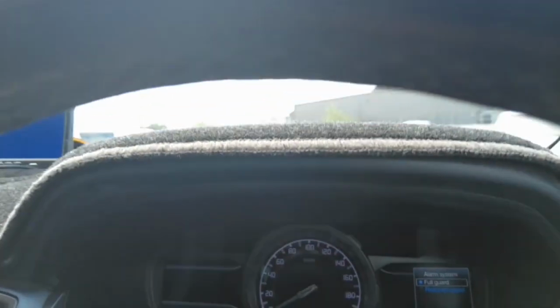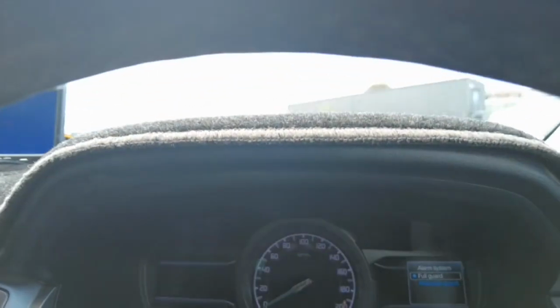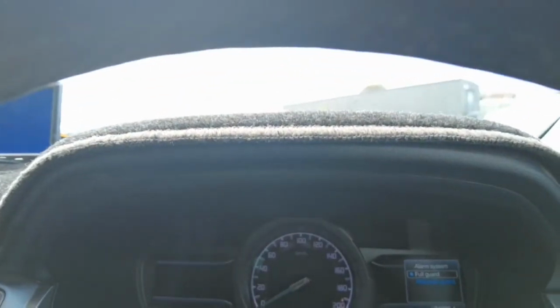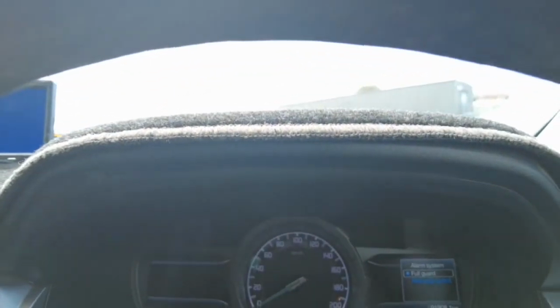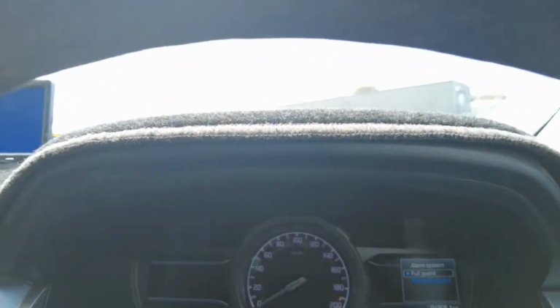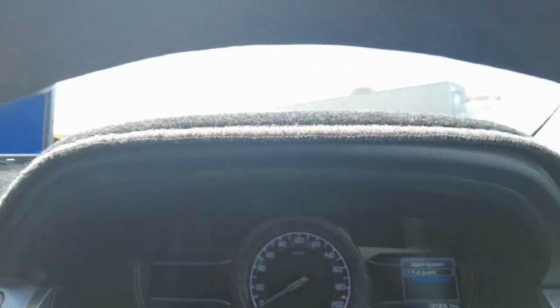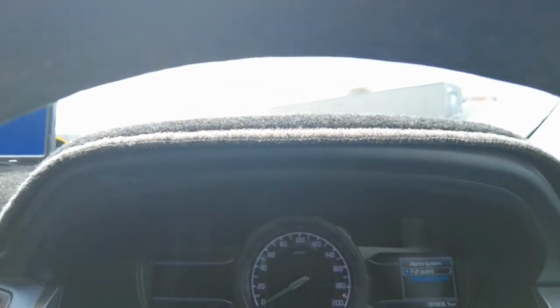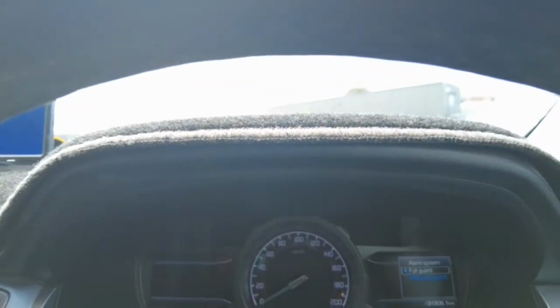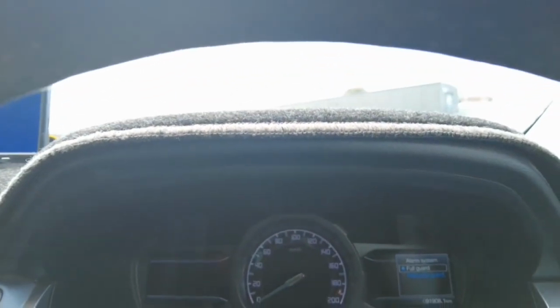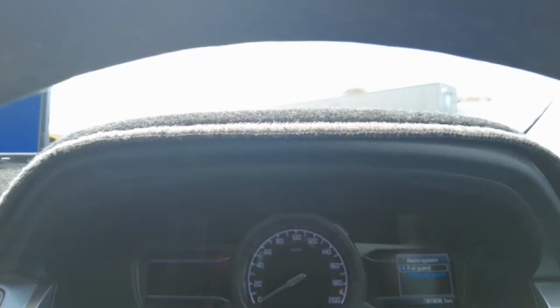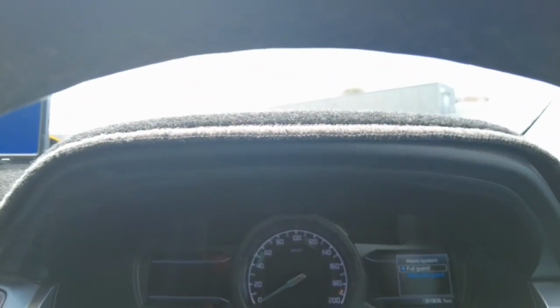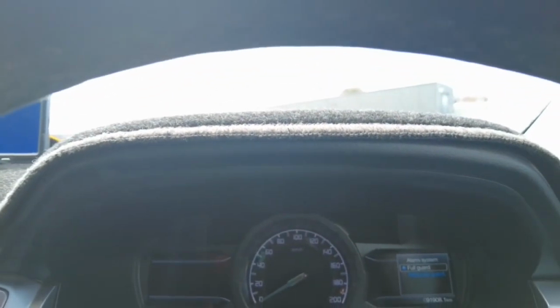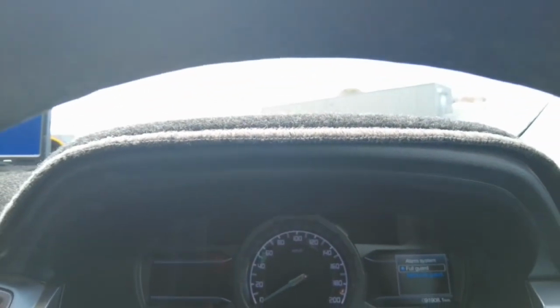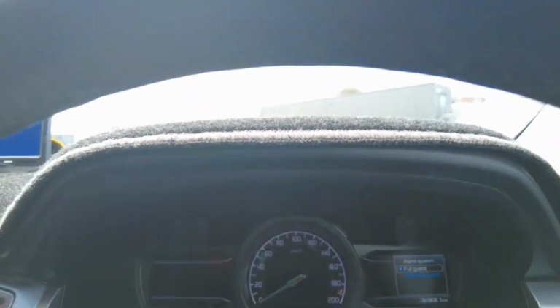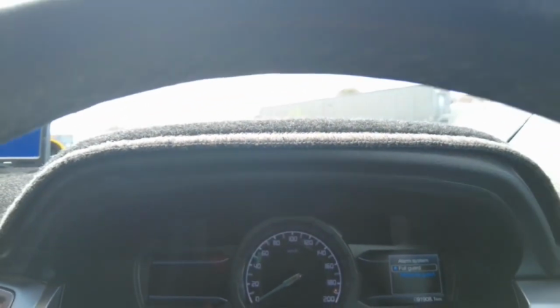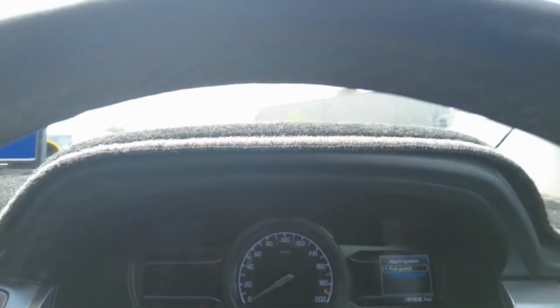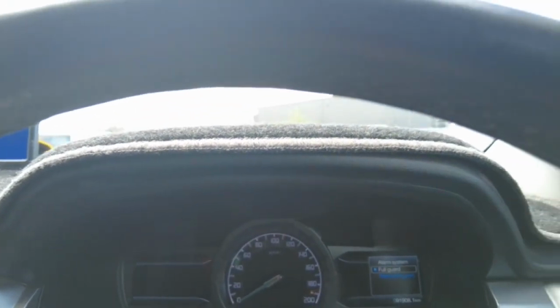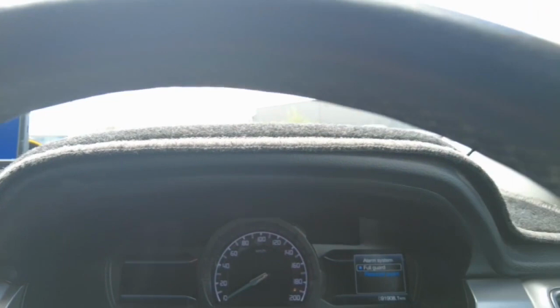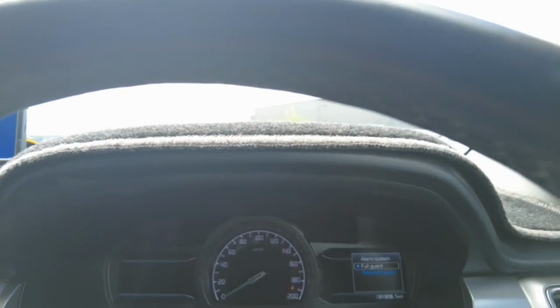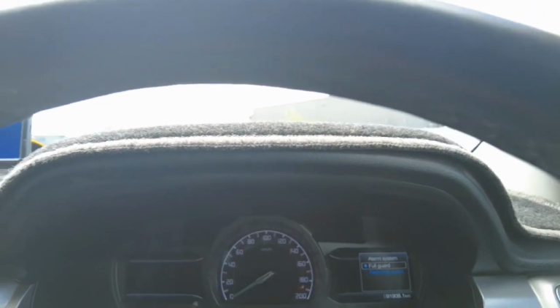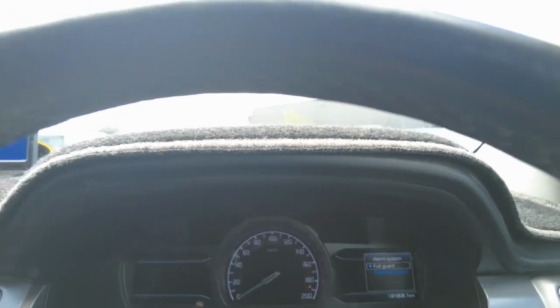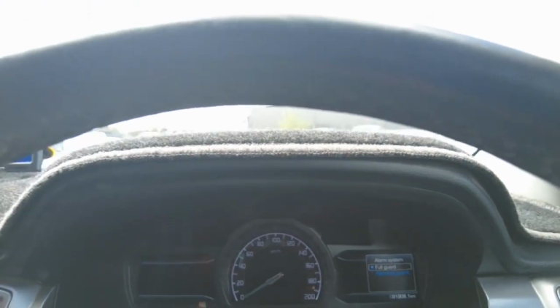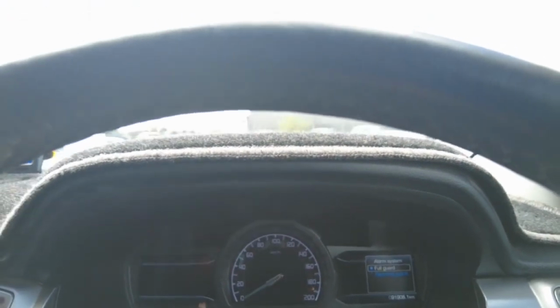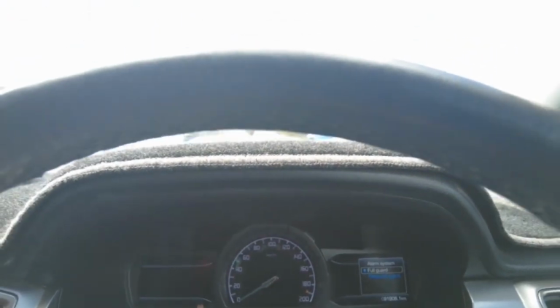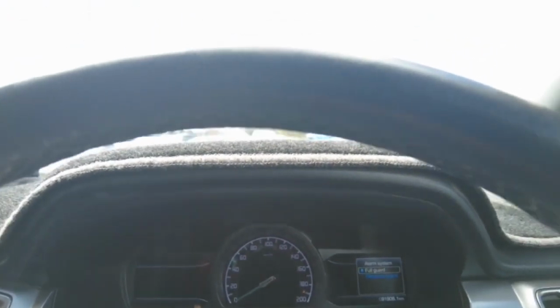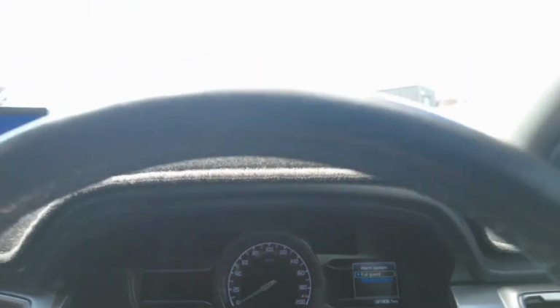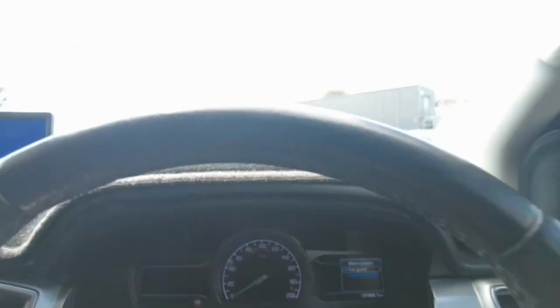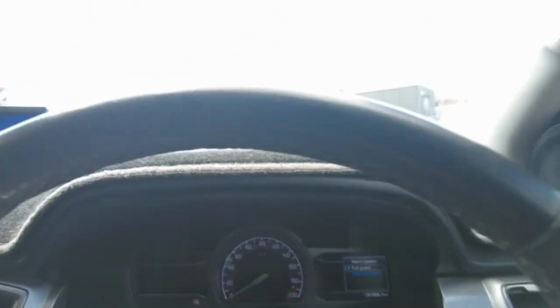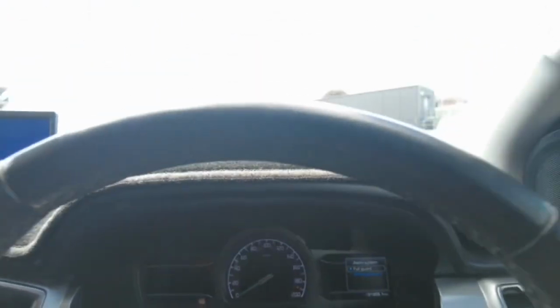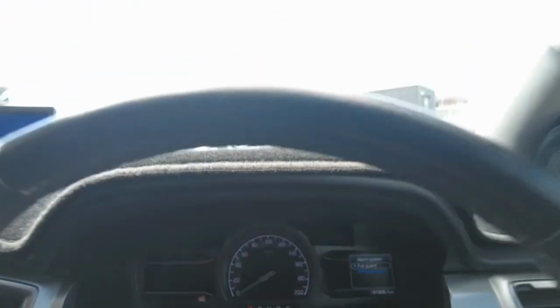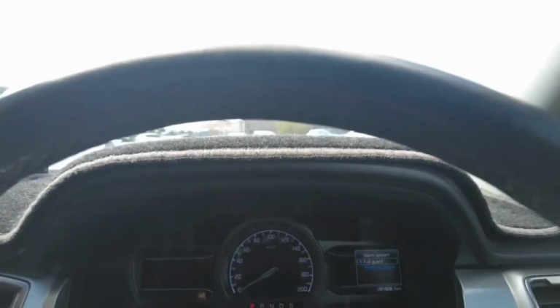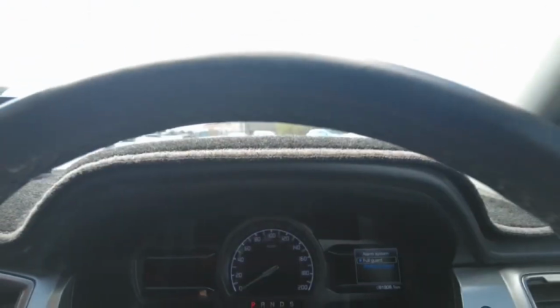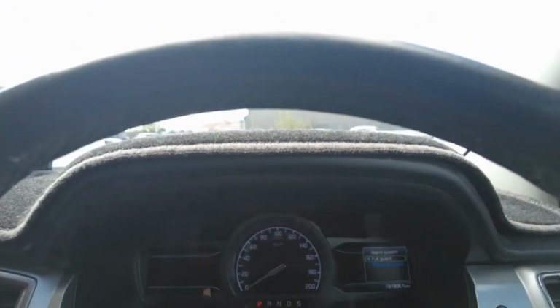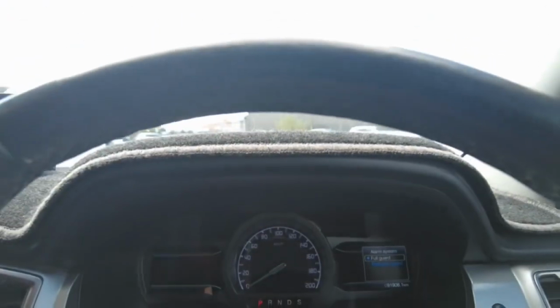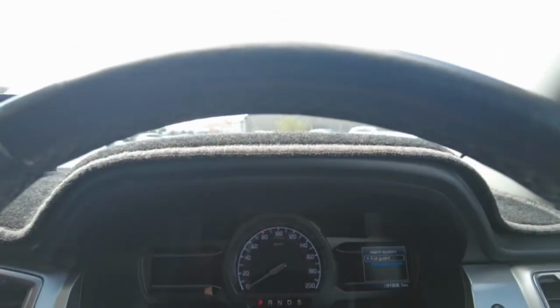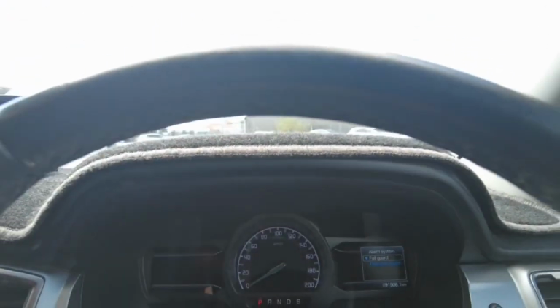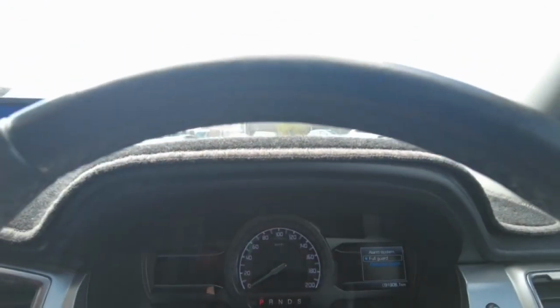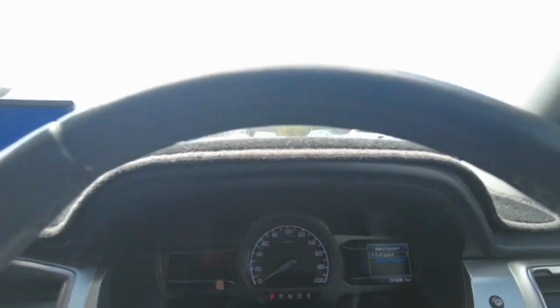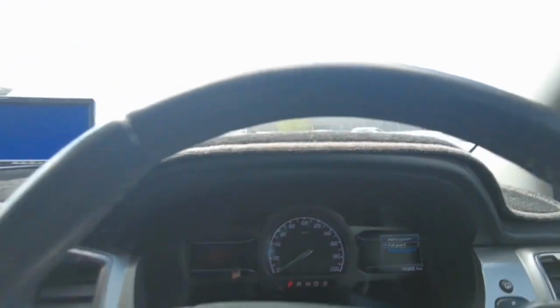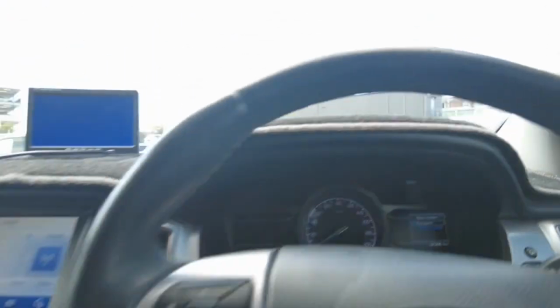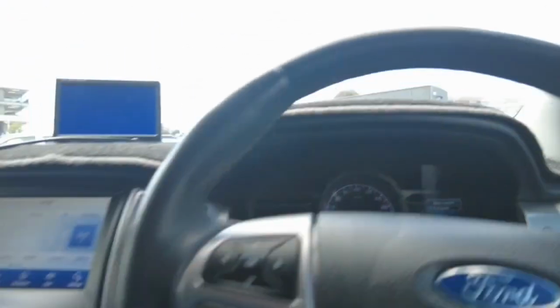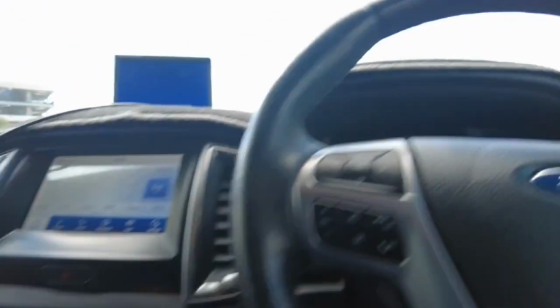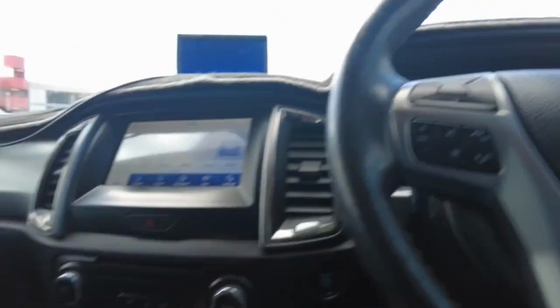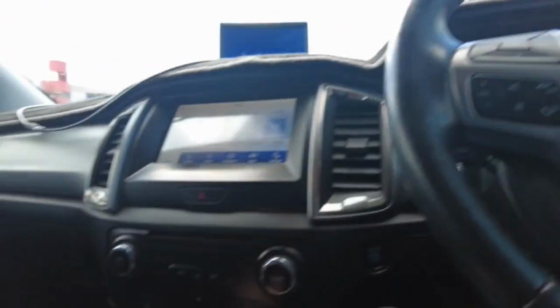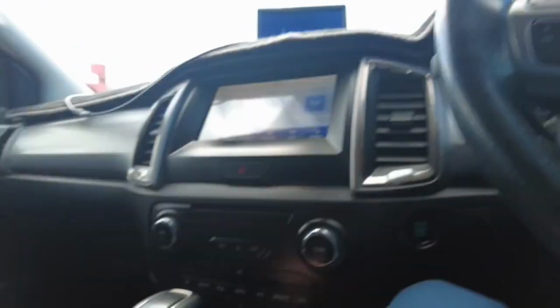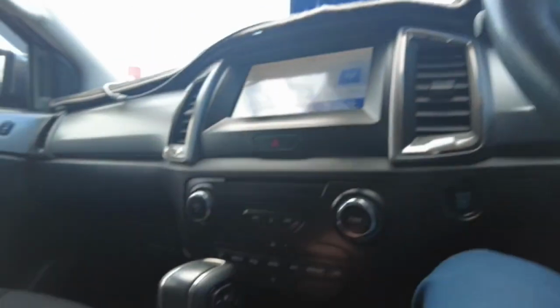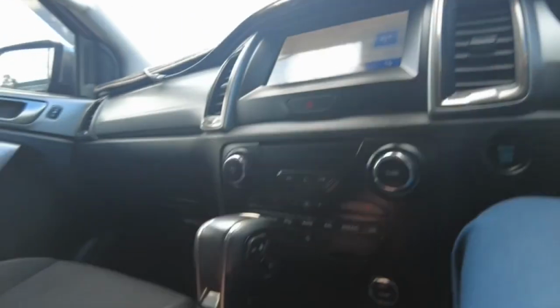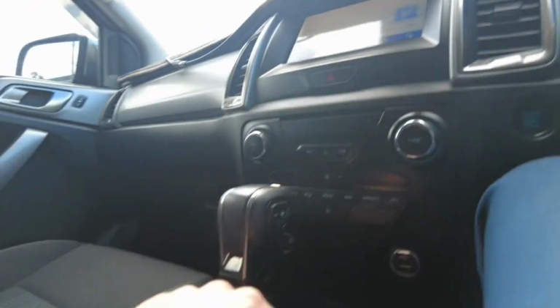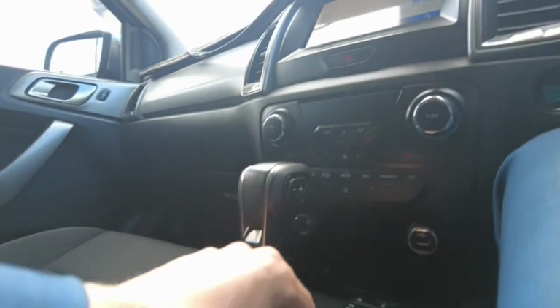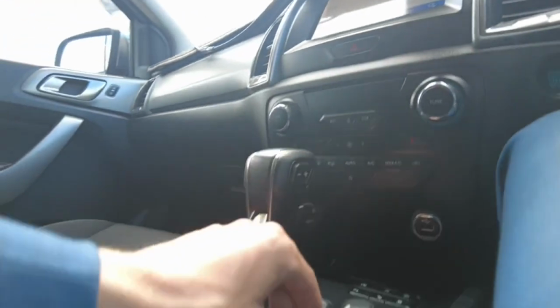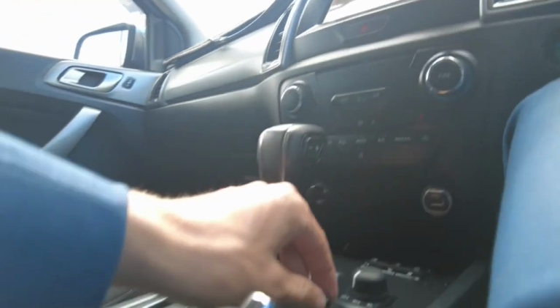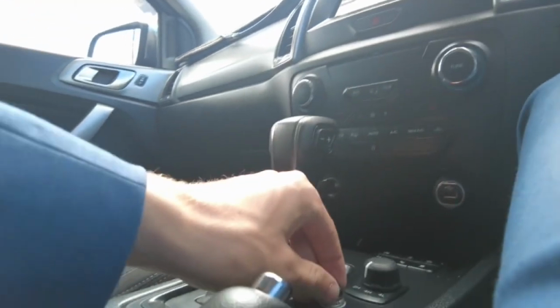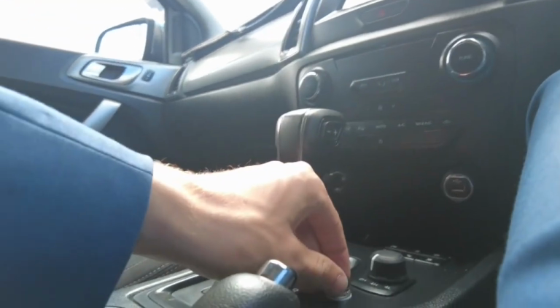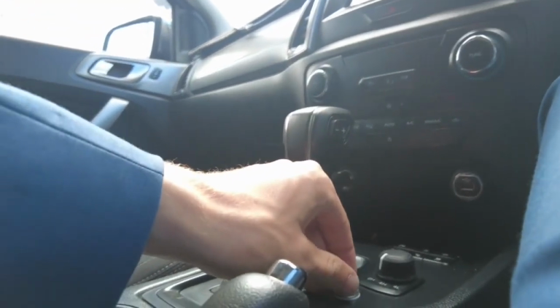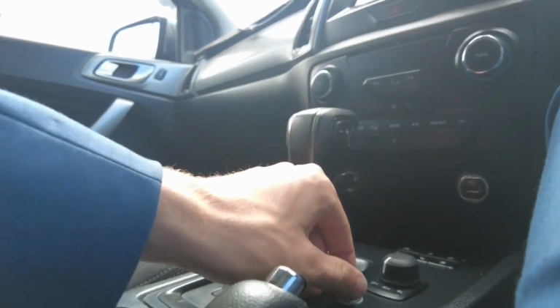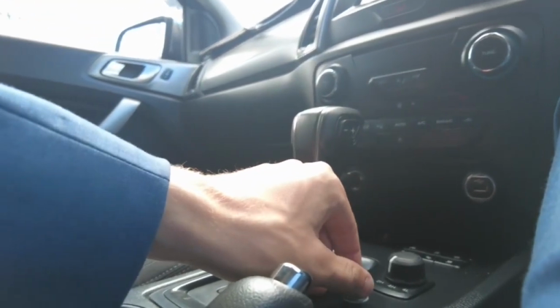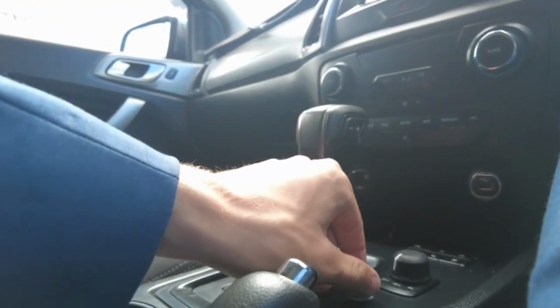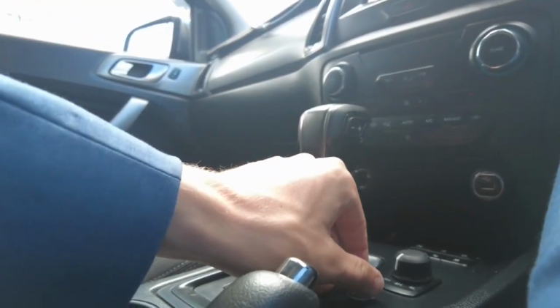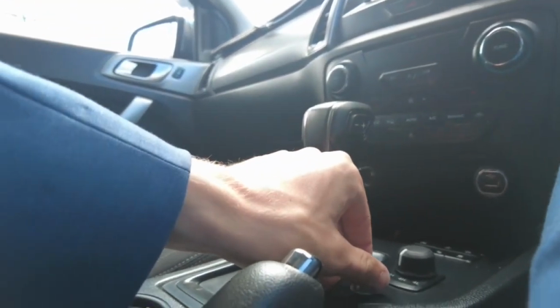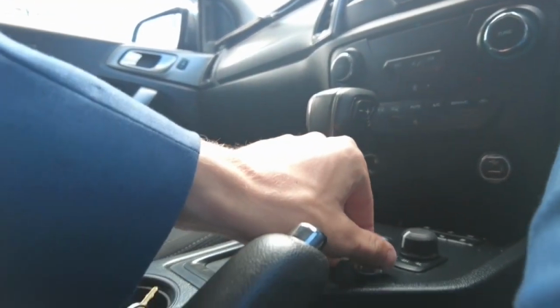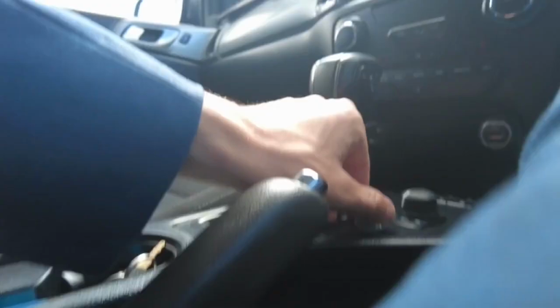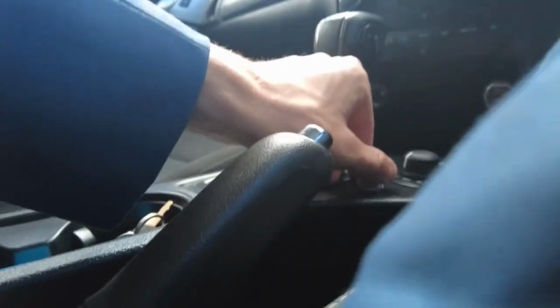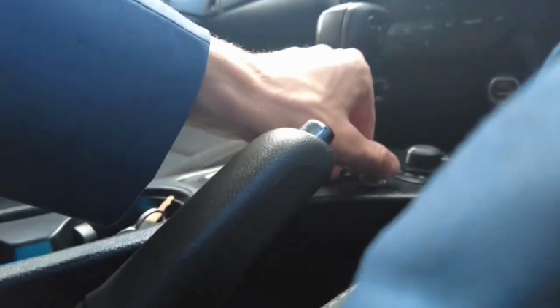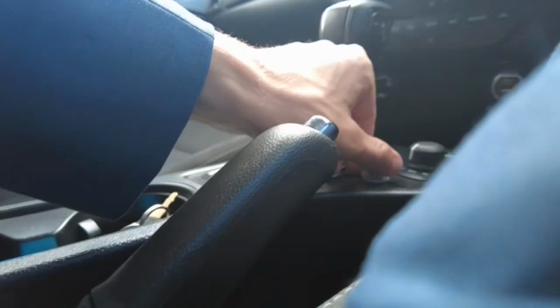As we can see, this car's on just over 91,000 k's — nothing for a diesel. It's also got a RedArc TowPro controller.